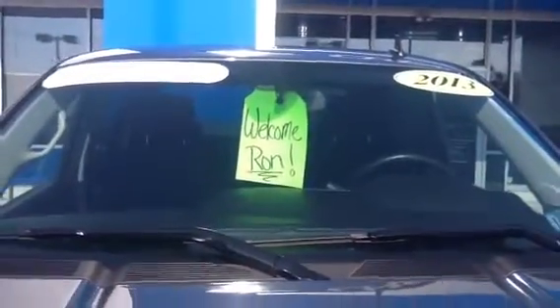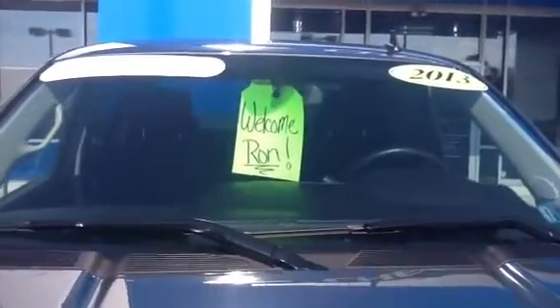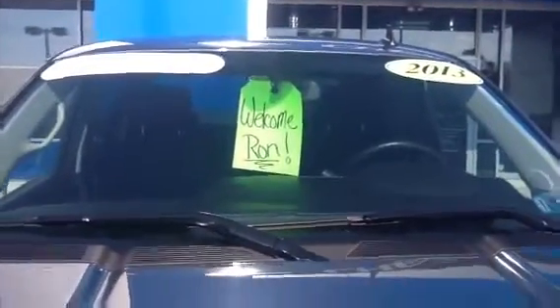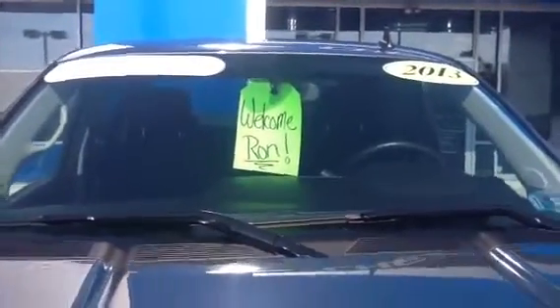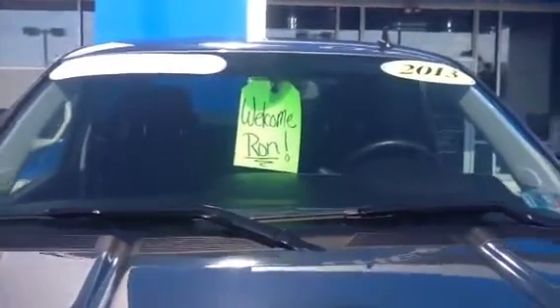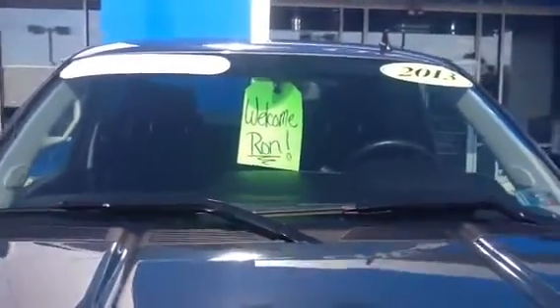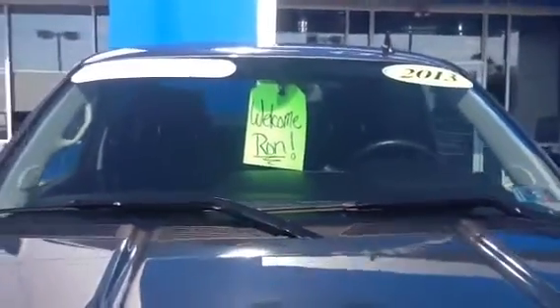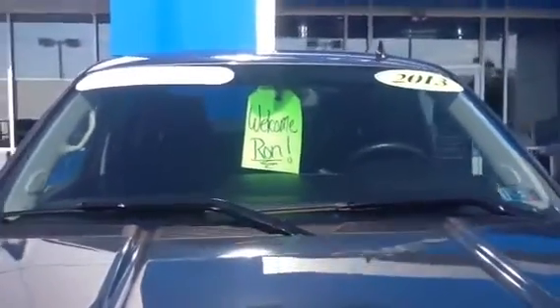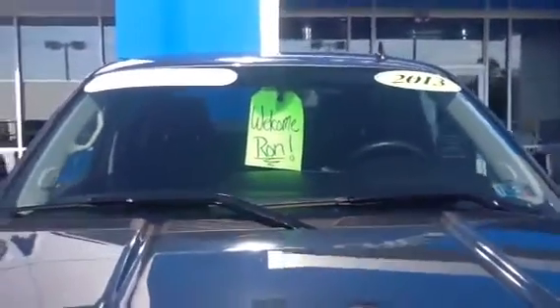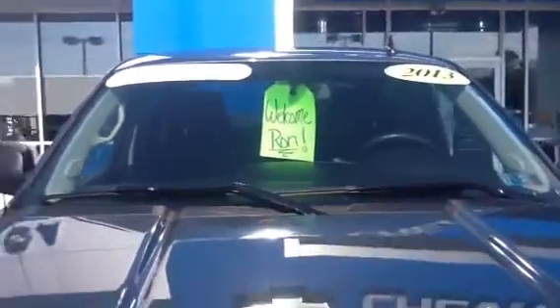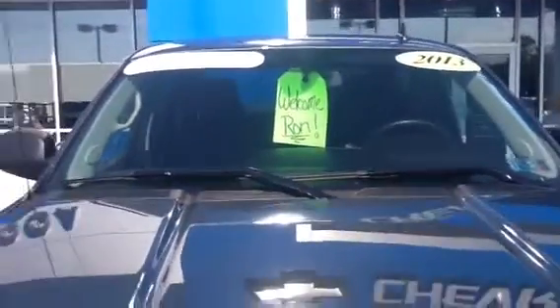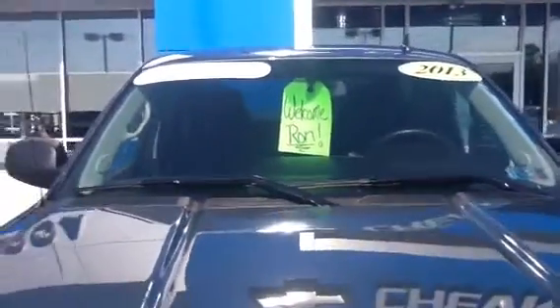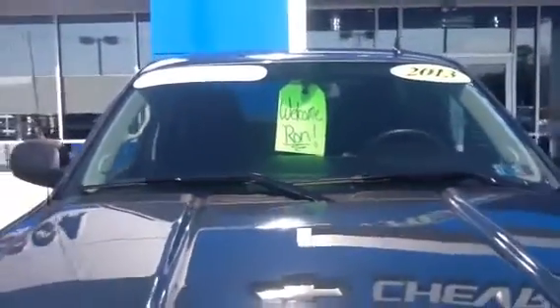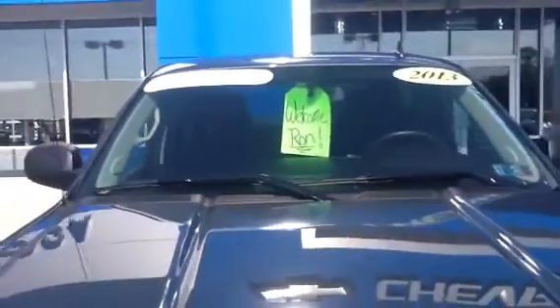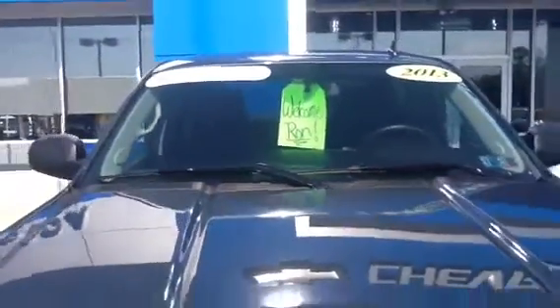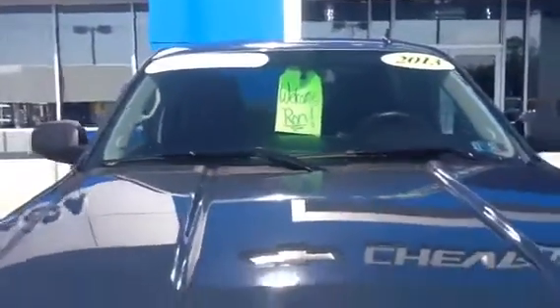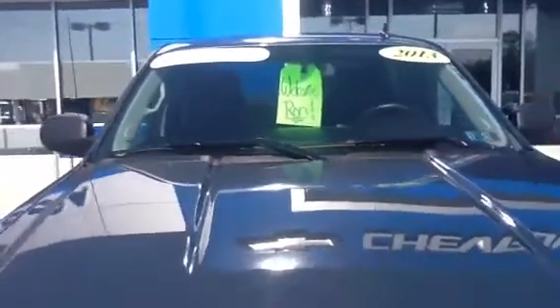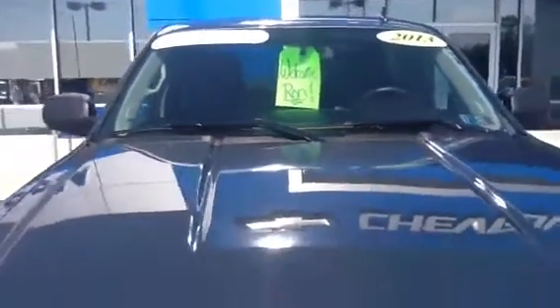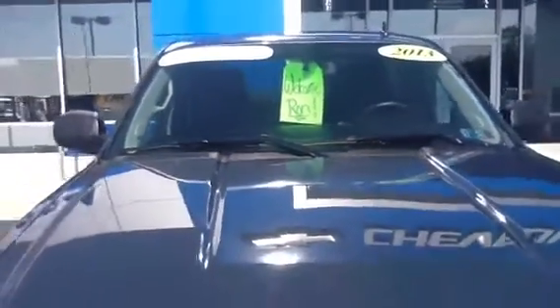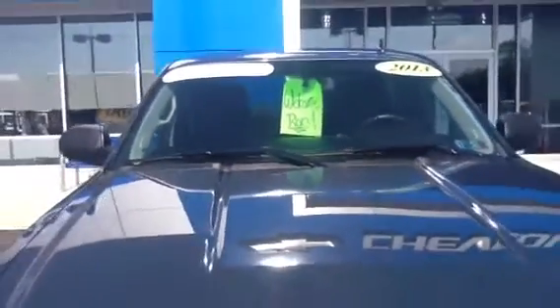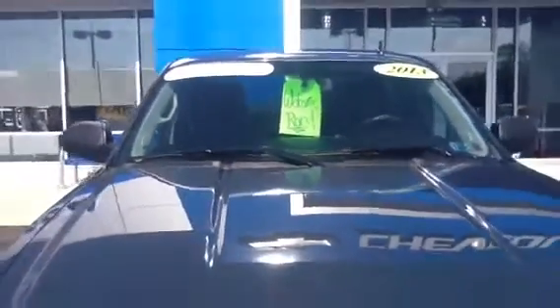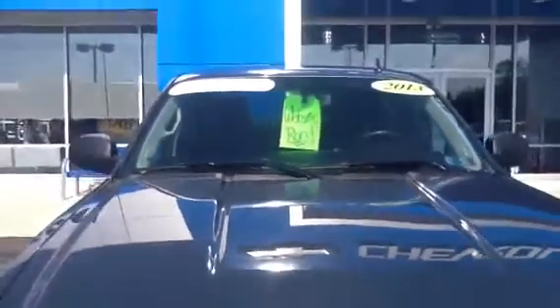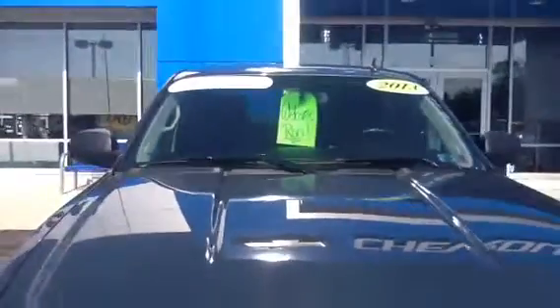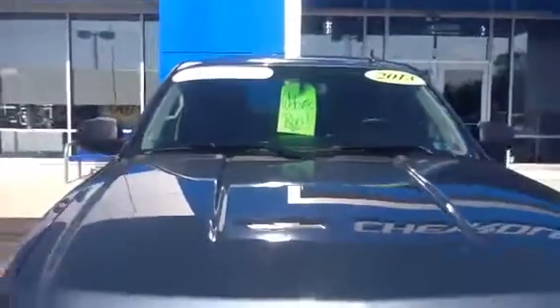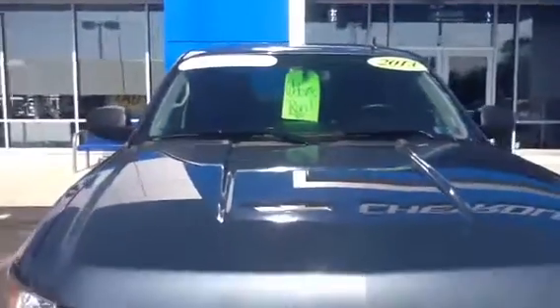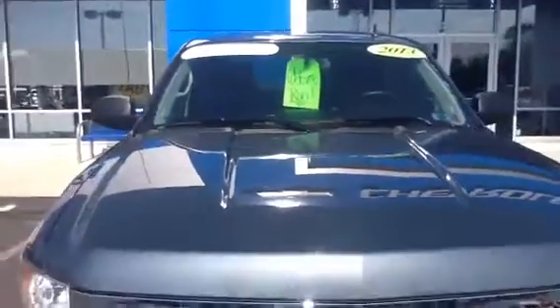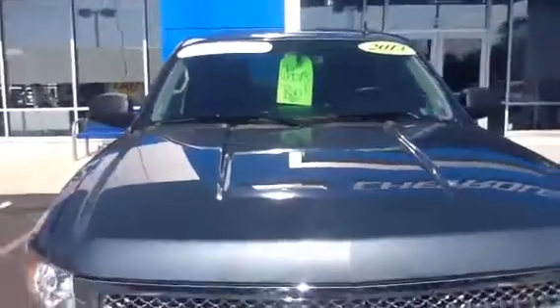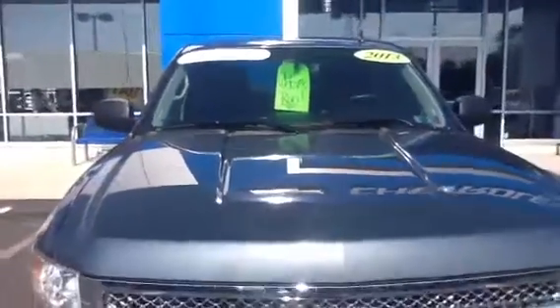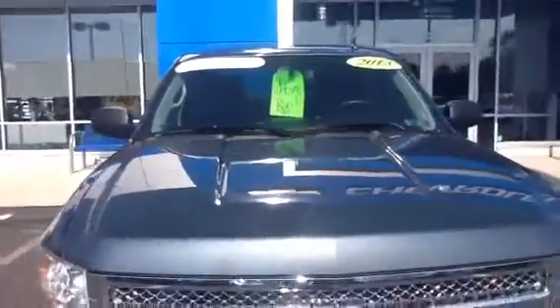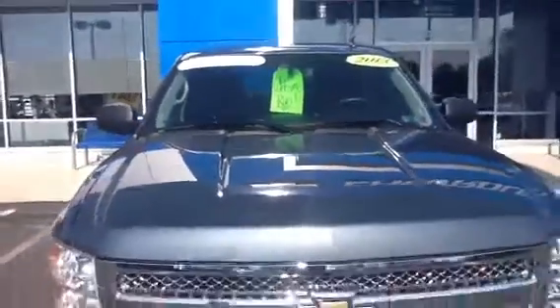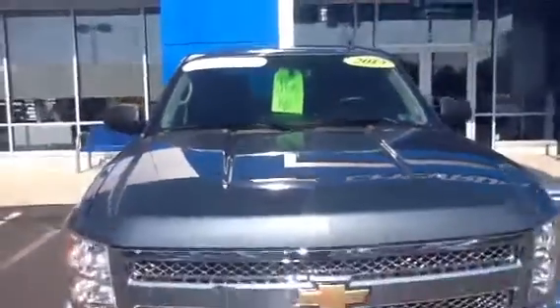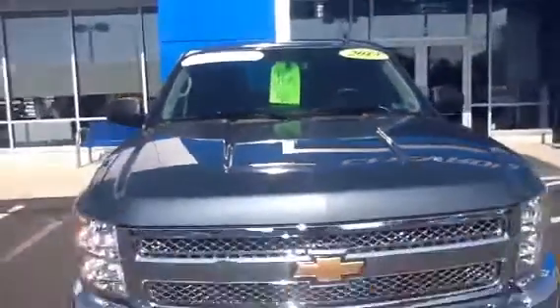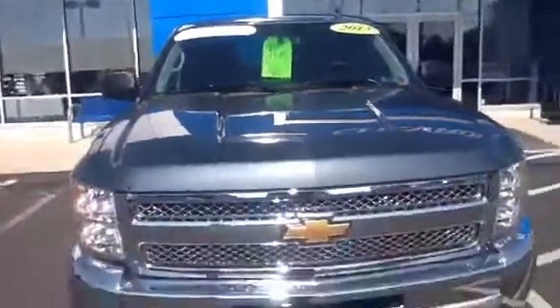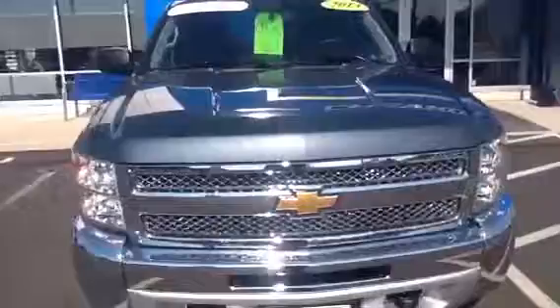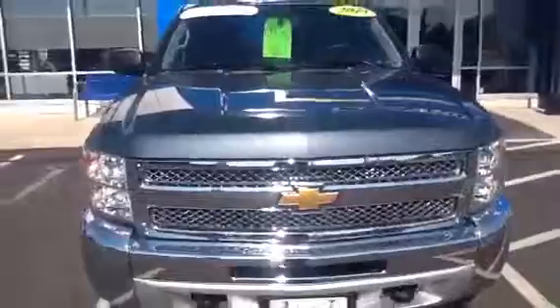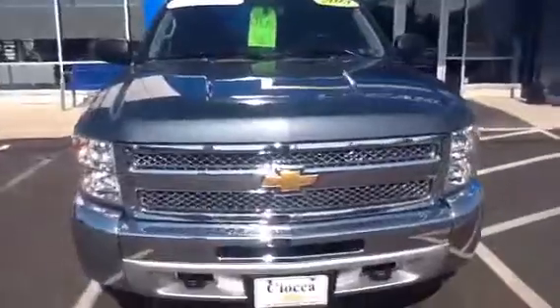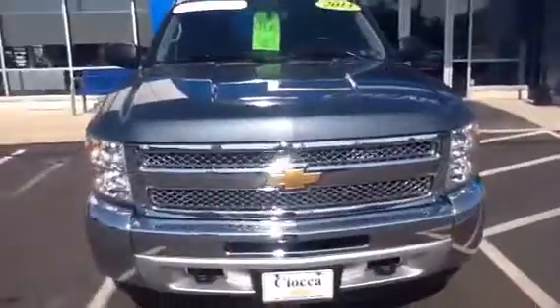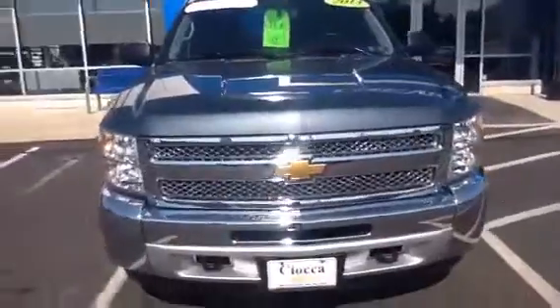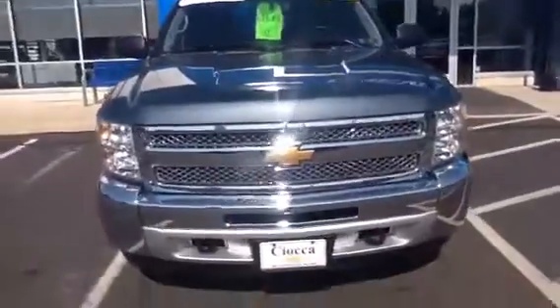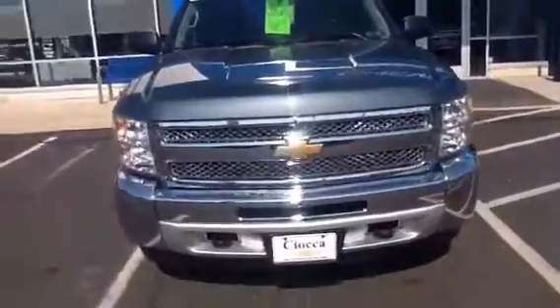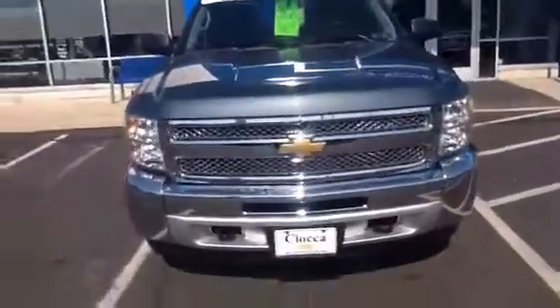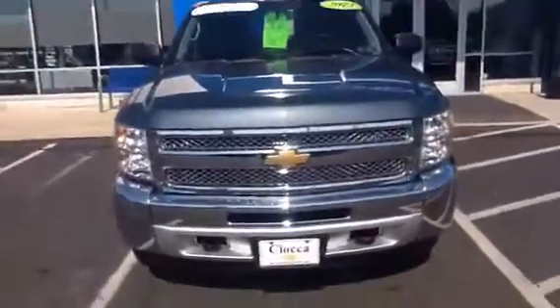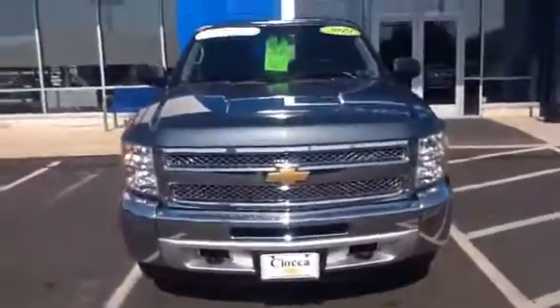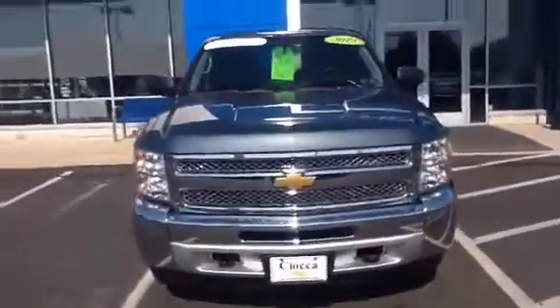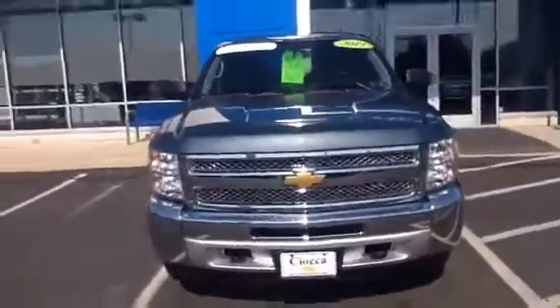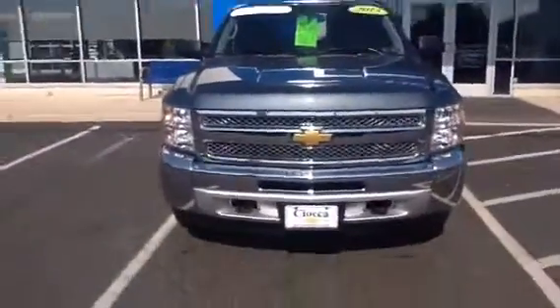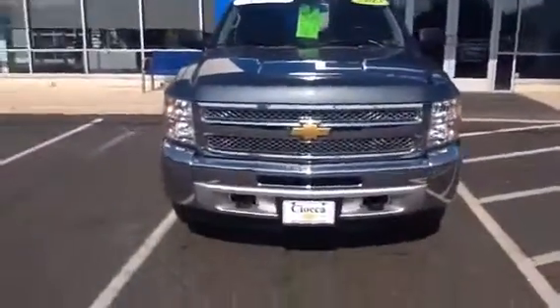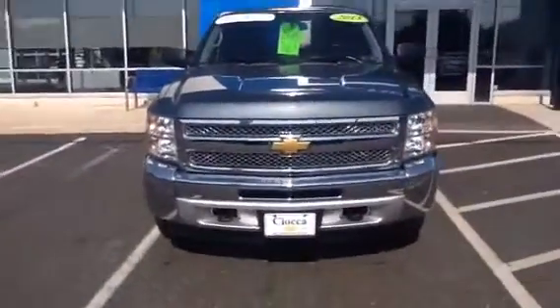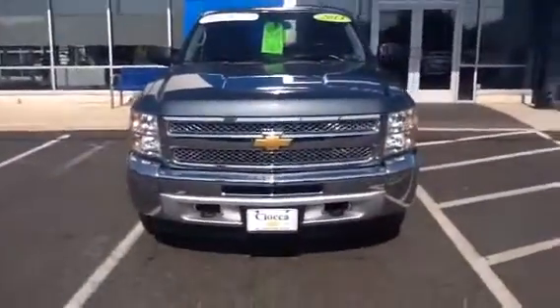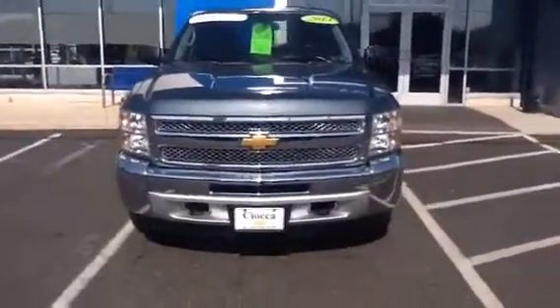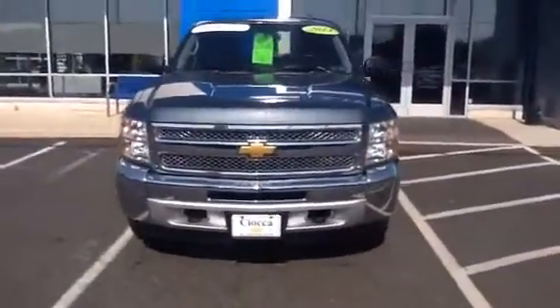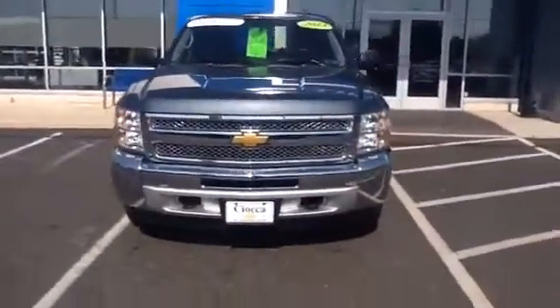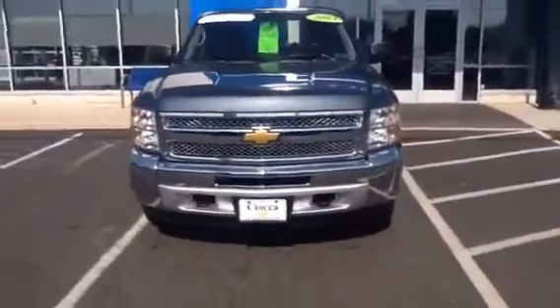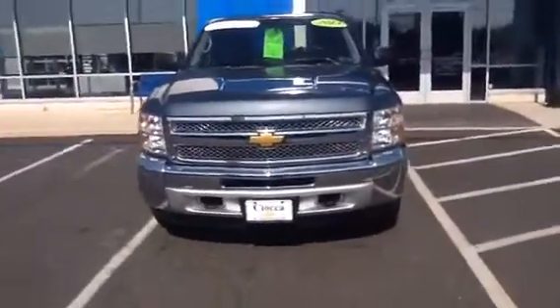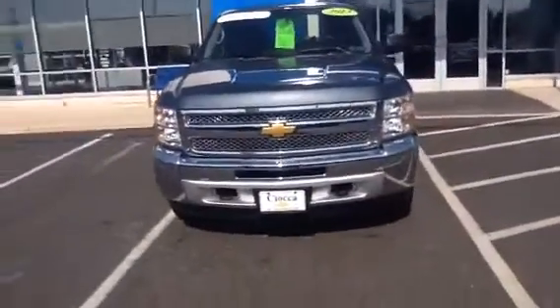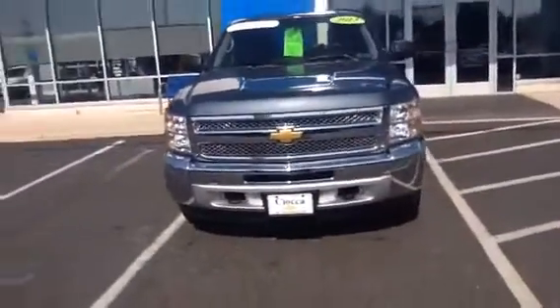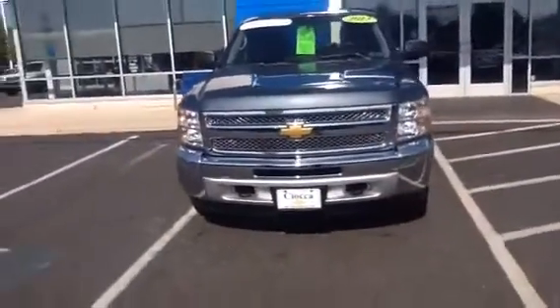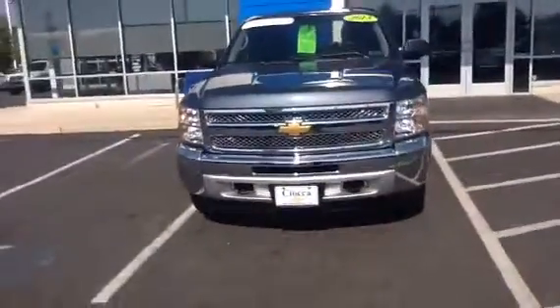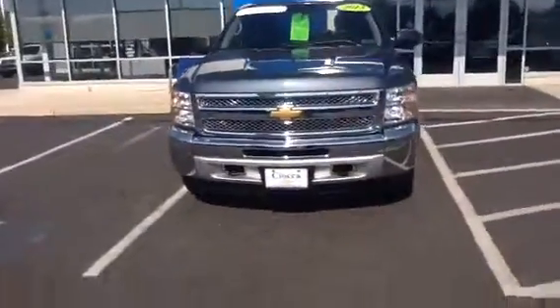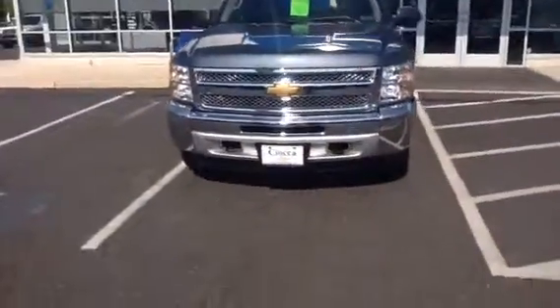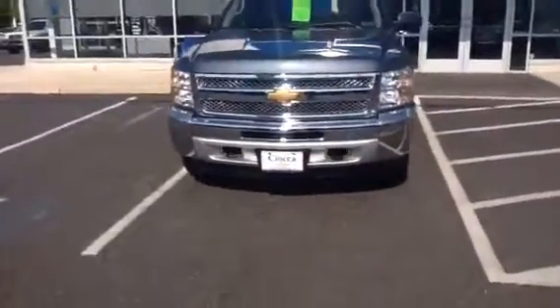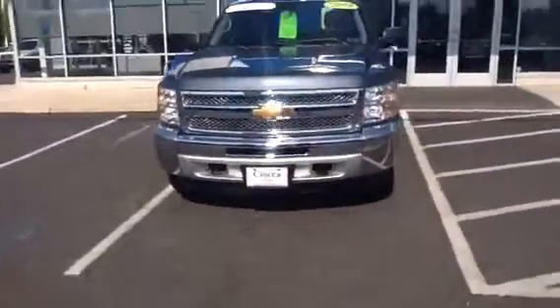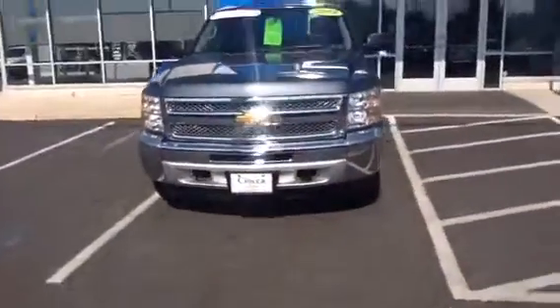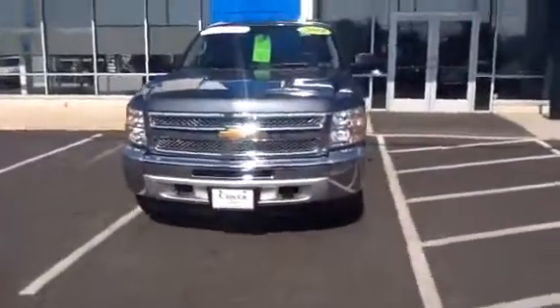Hello, Ron. My name is Frank Giannetti and I will be assisting you with your 7 o'clock appointment on this beautiful blue granite 2013 Chevrolet Silverado Crew Cab.